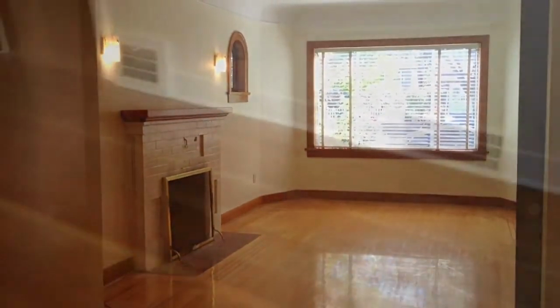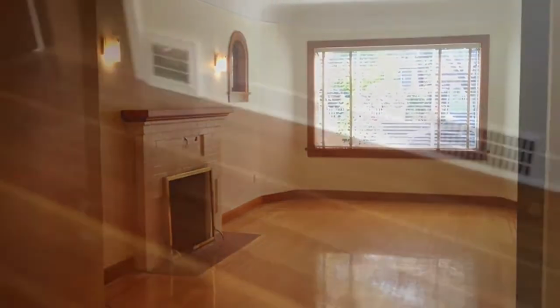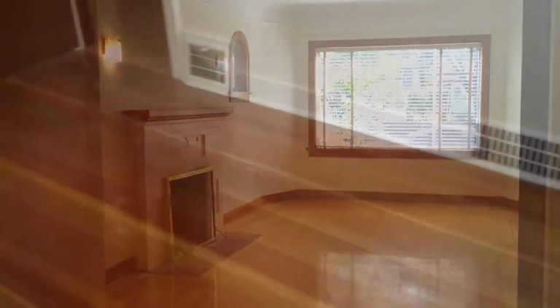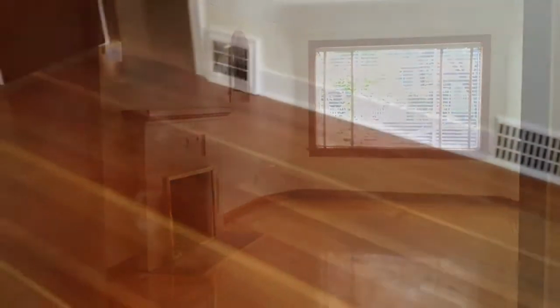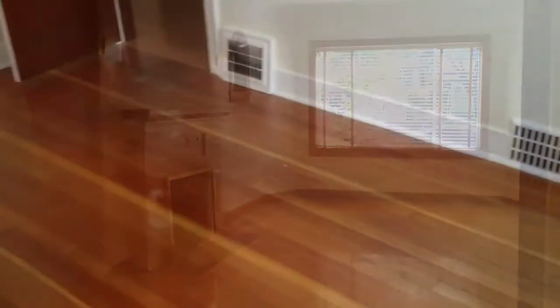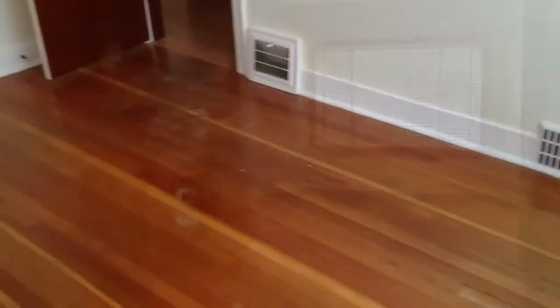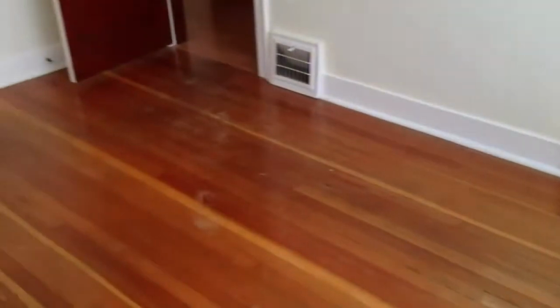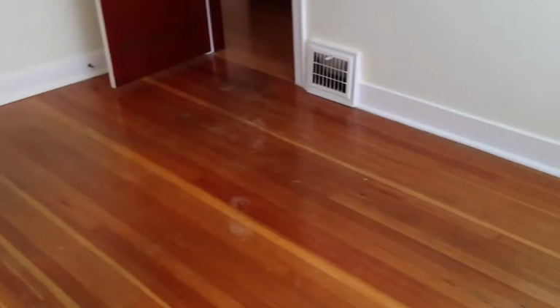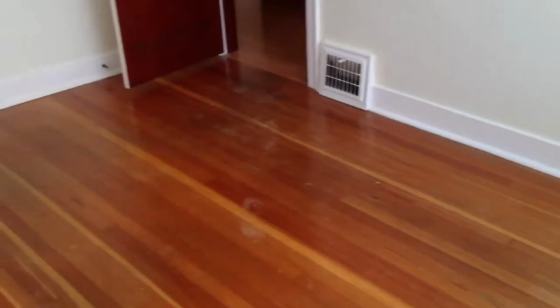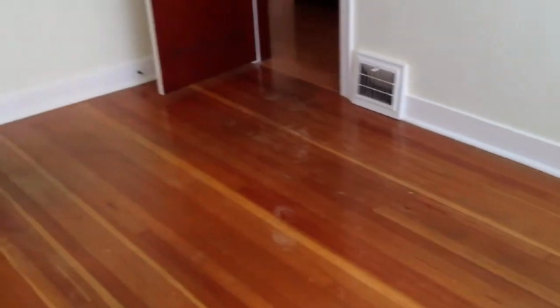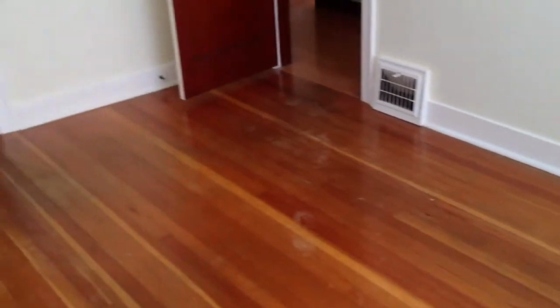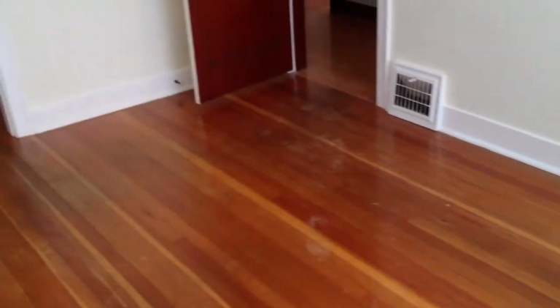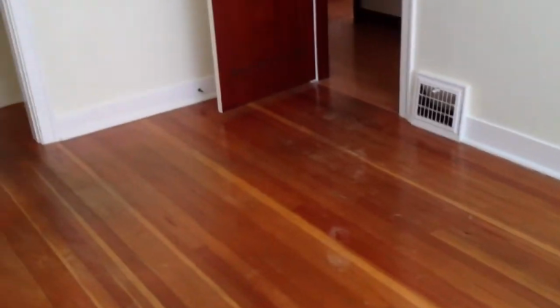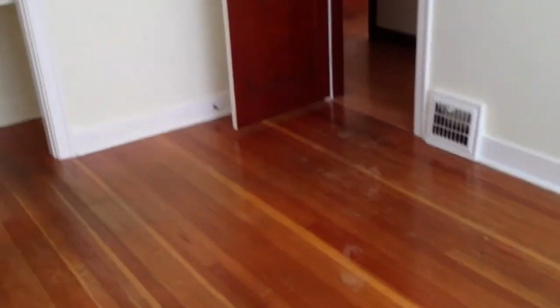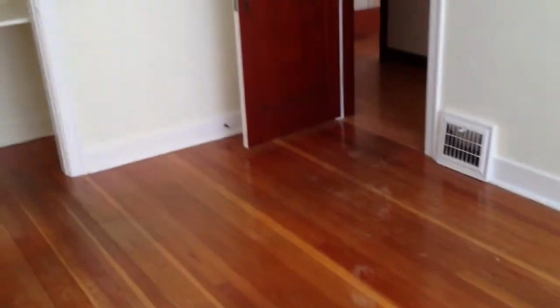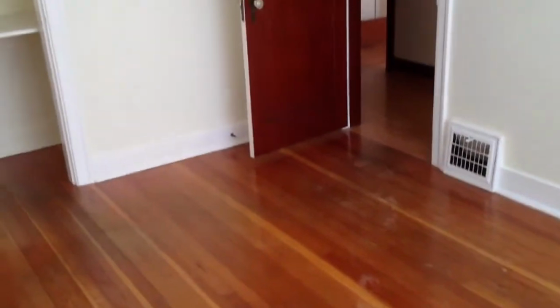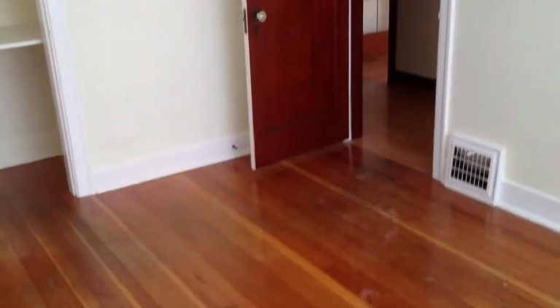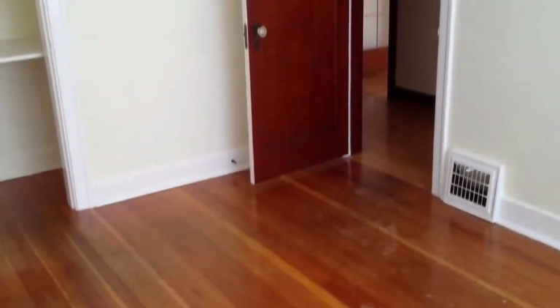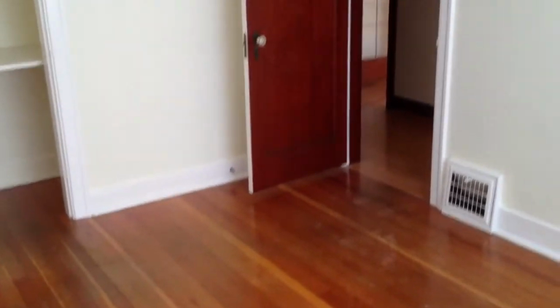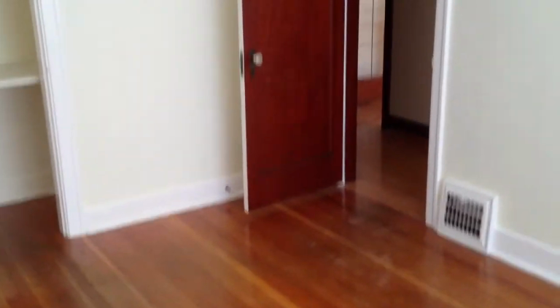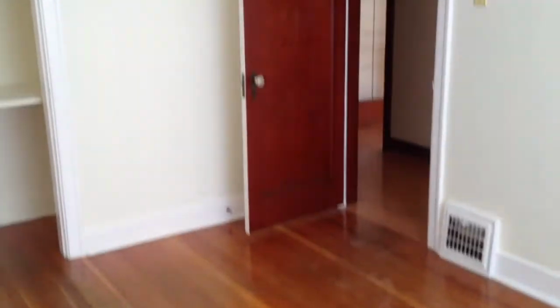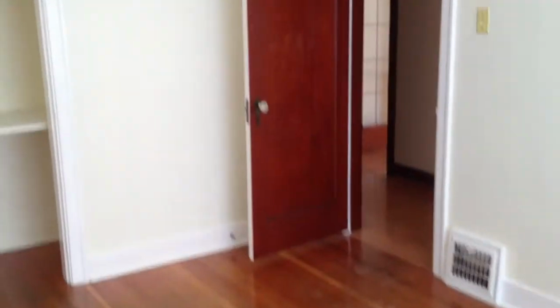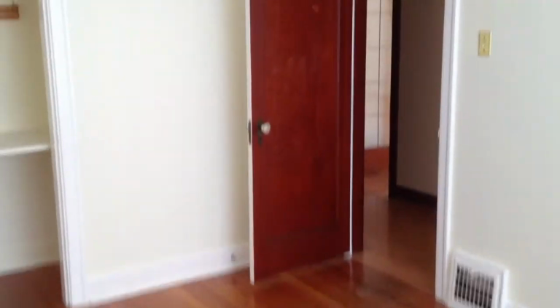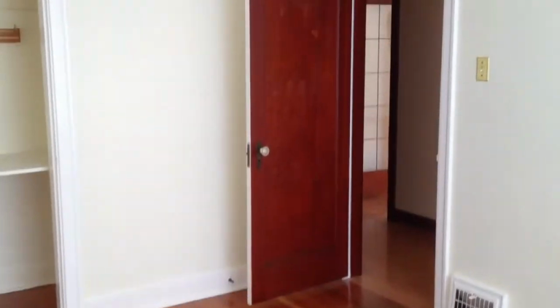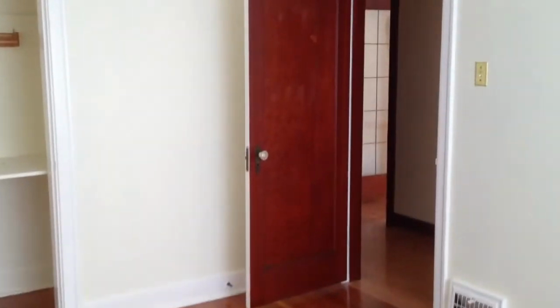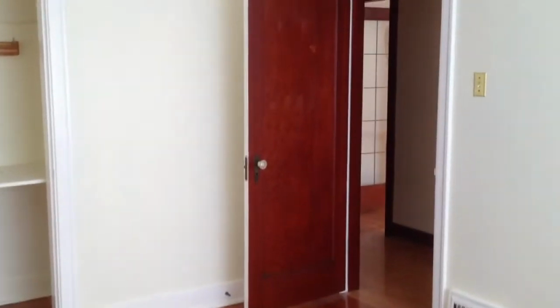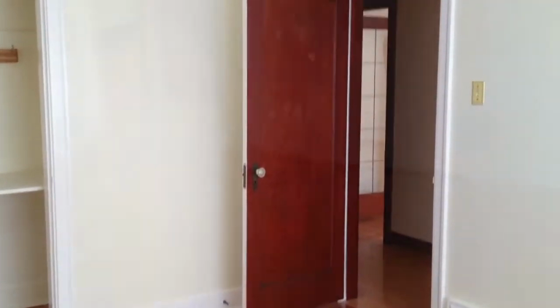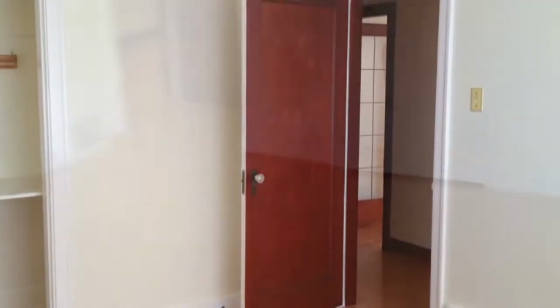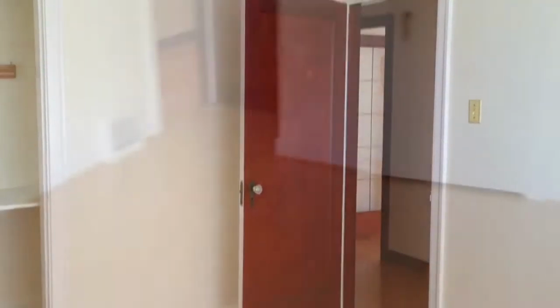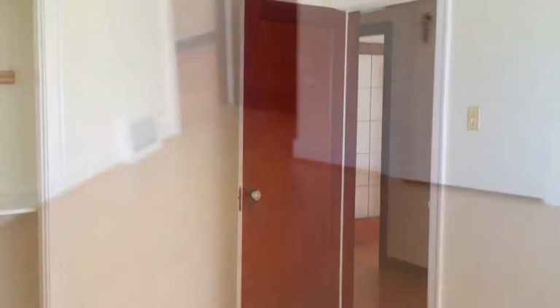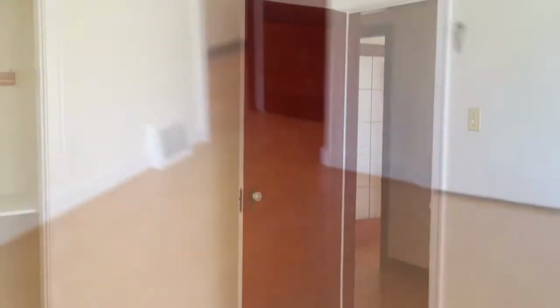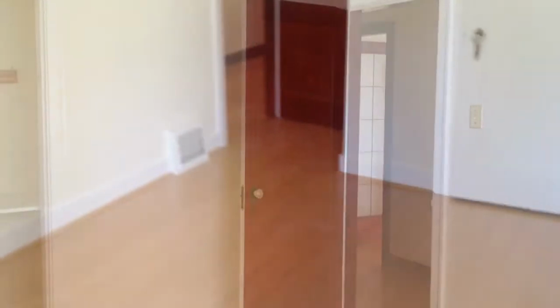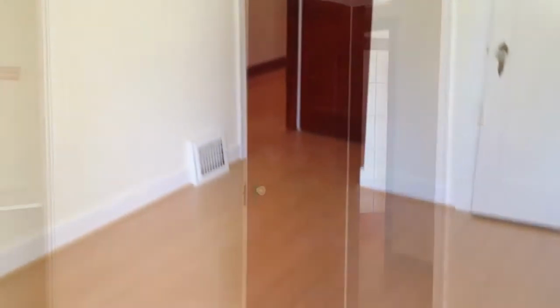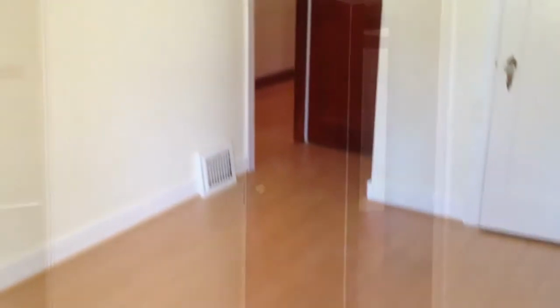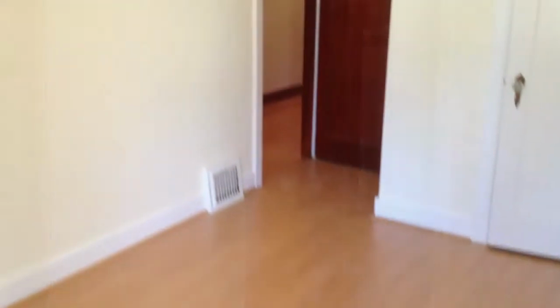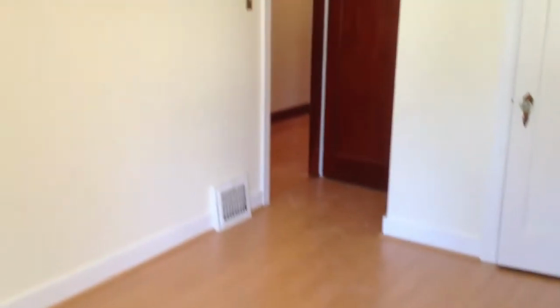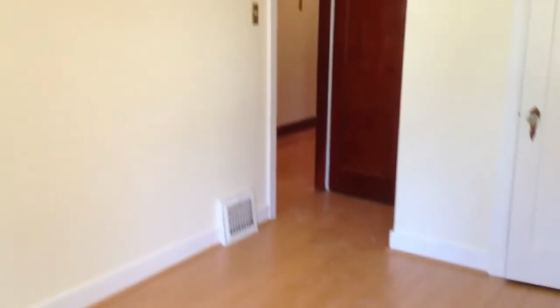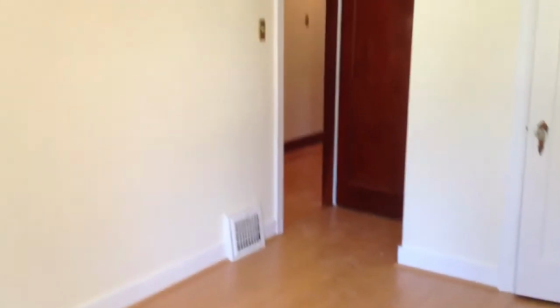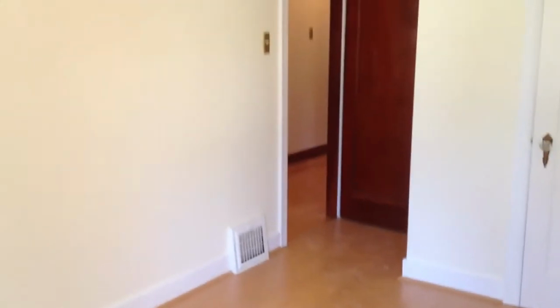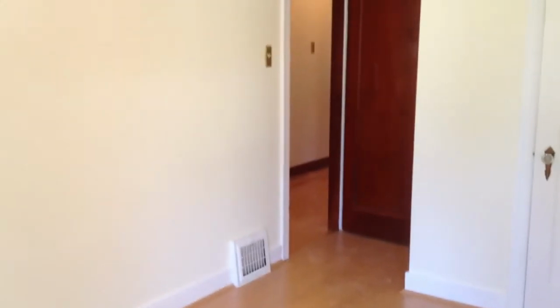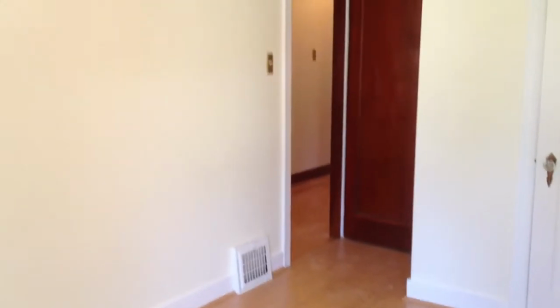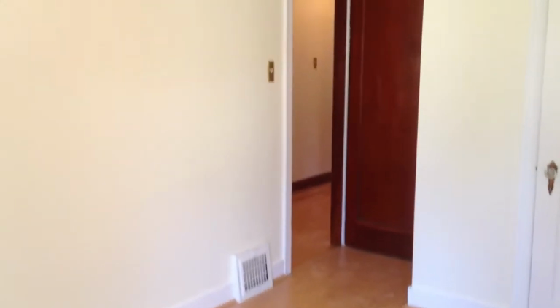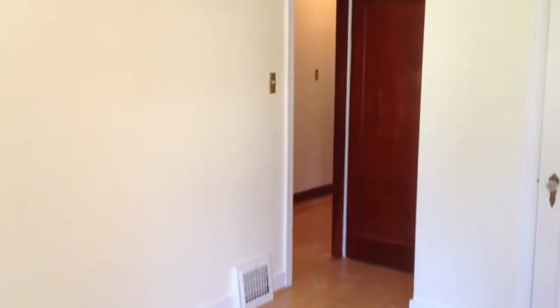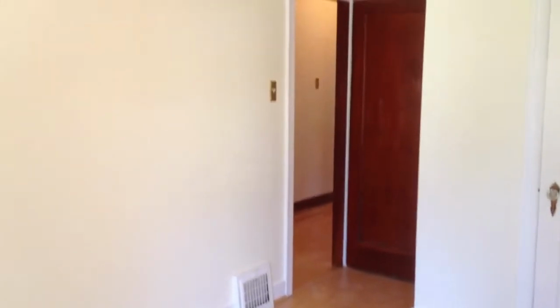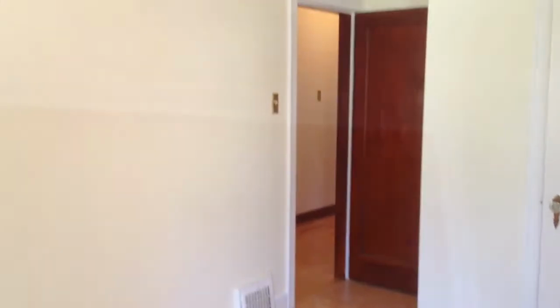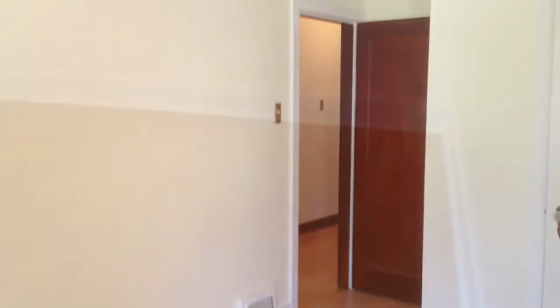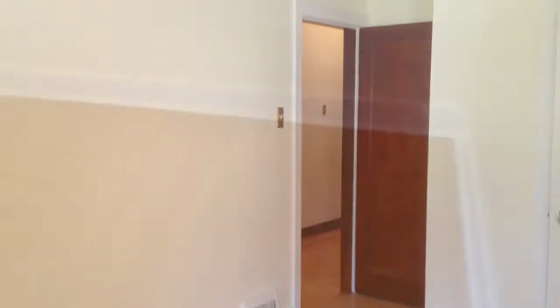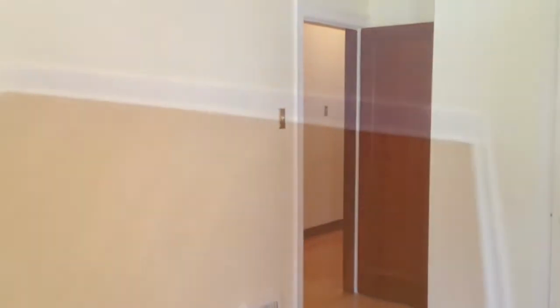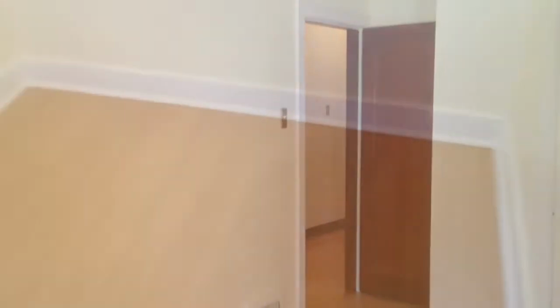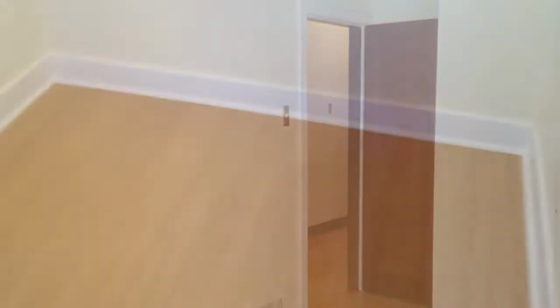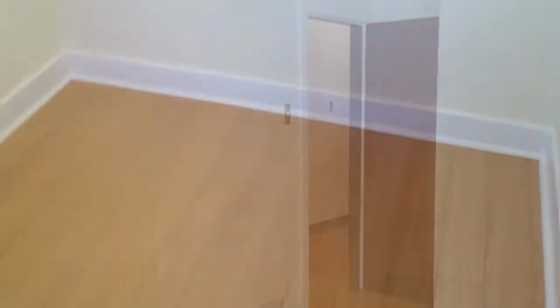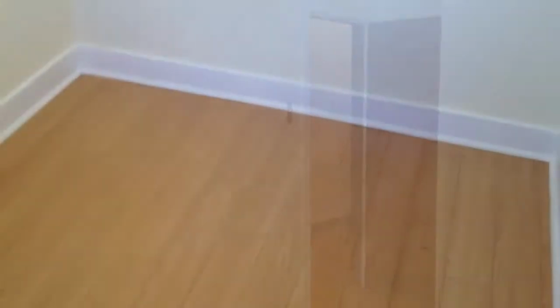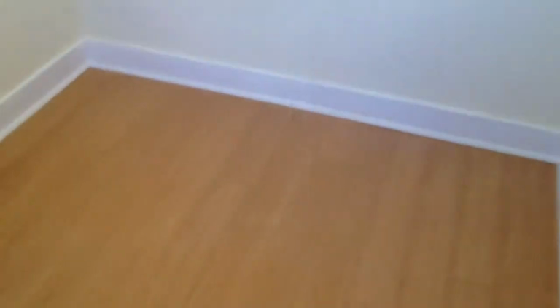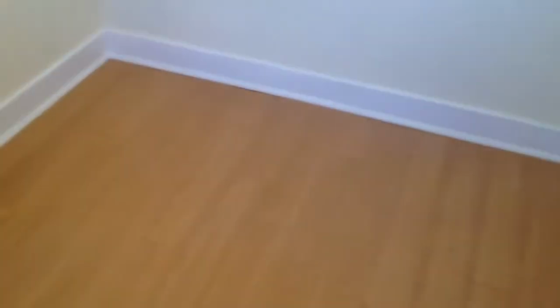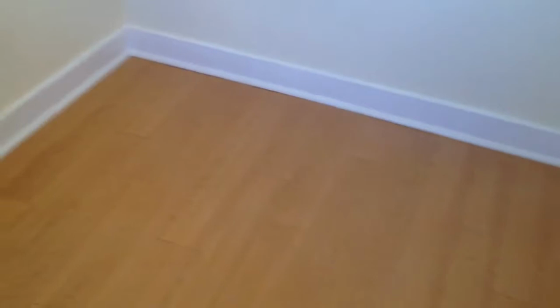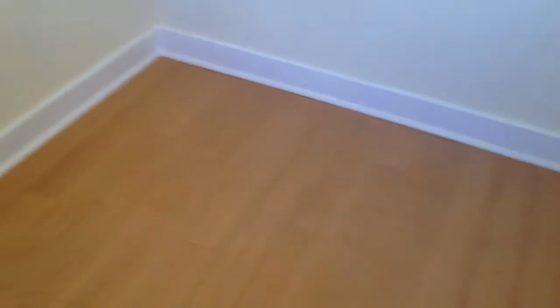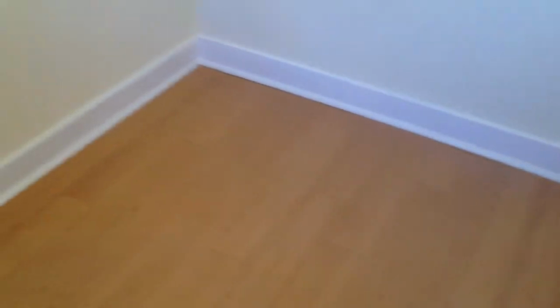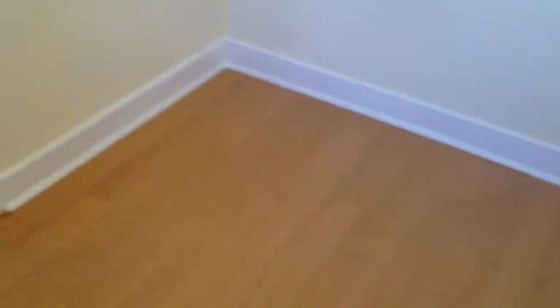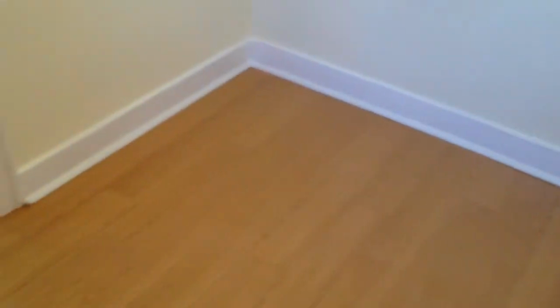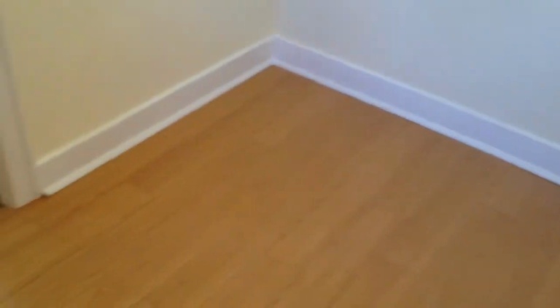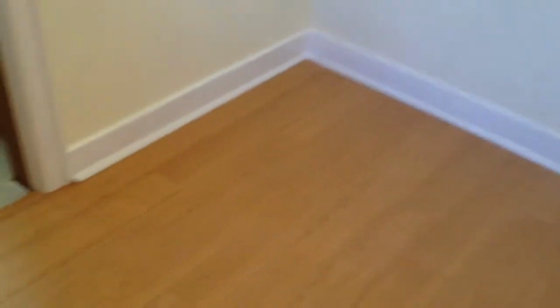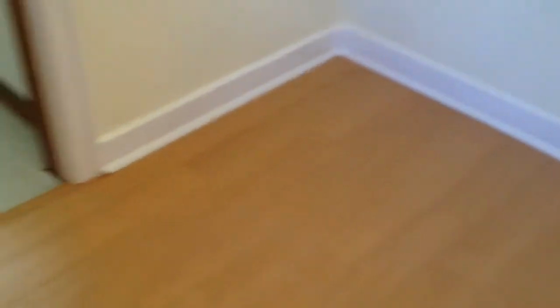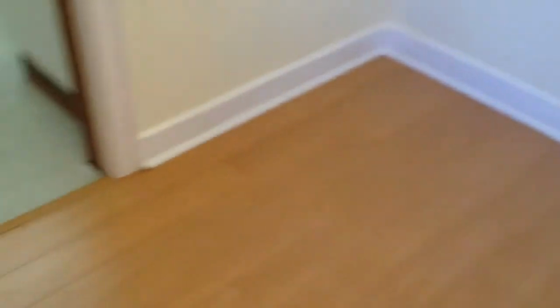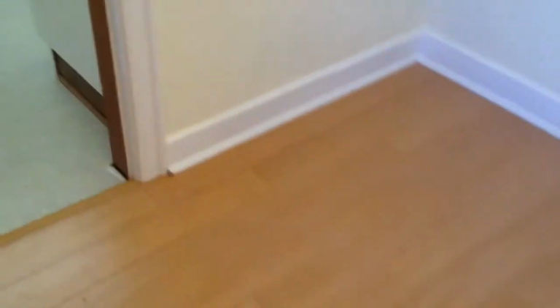So this is the first bedroom, second bedroom, and the third bedroom or the den.